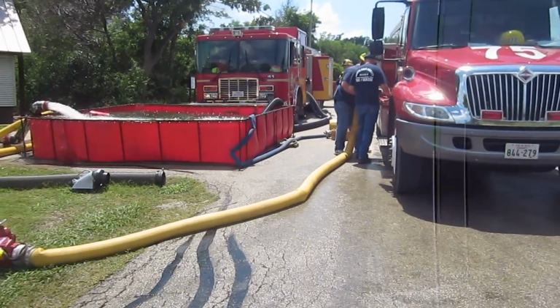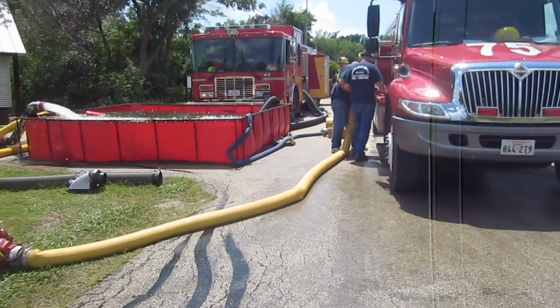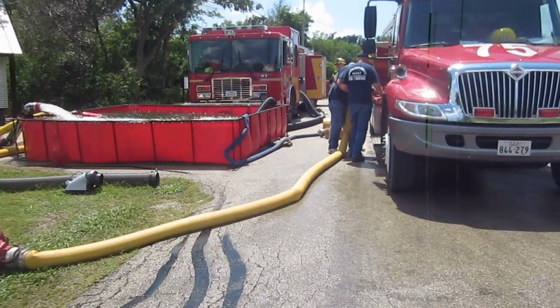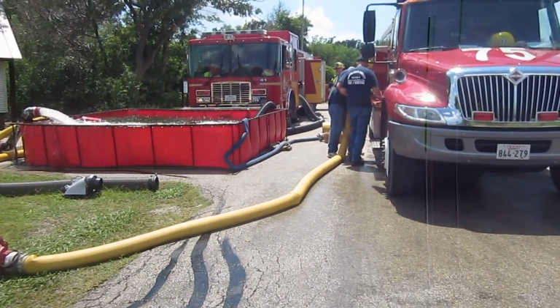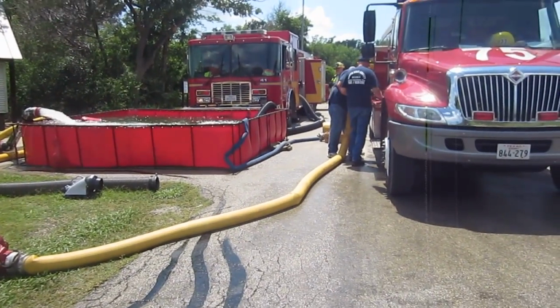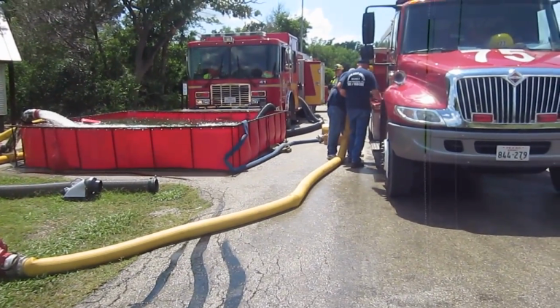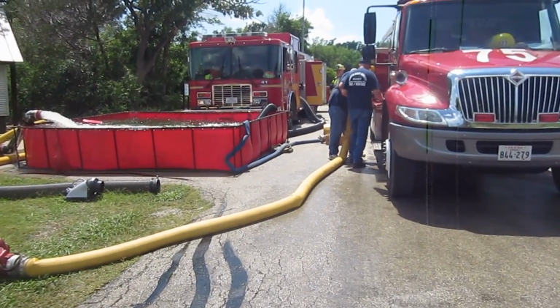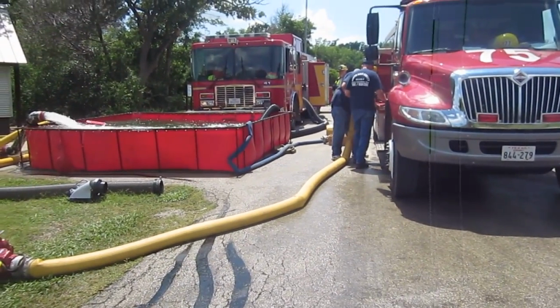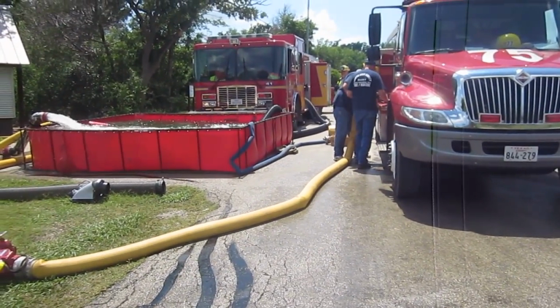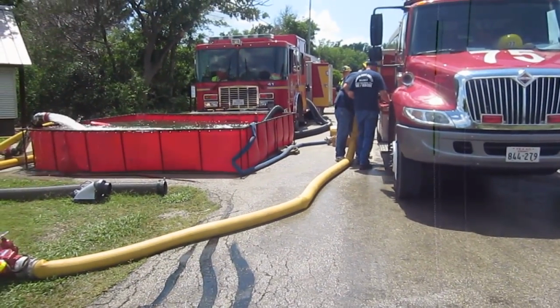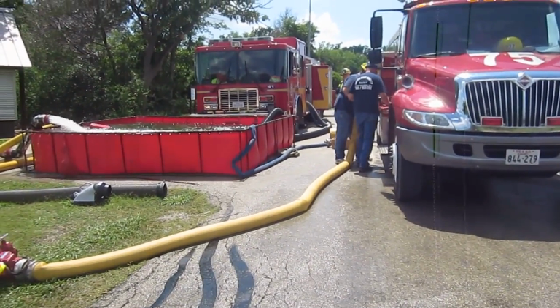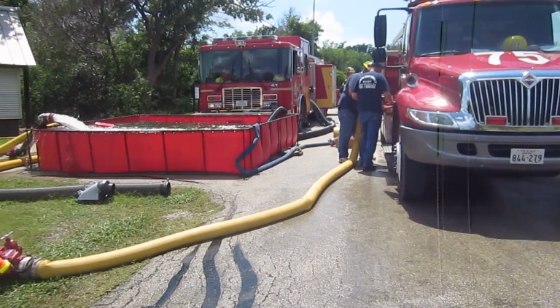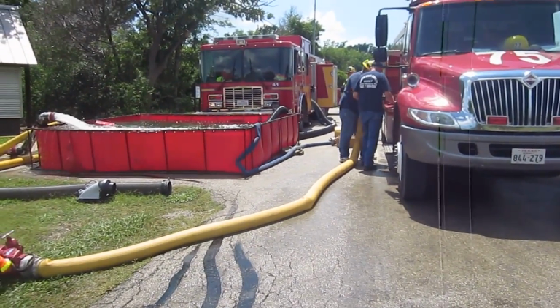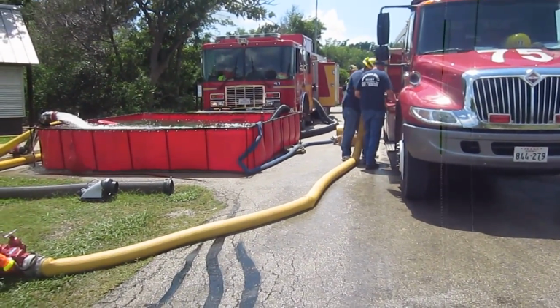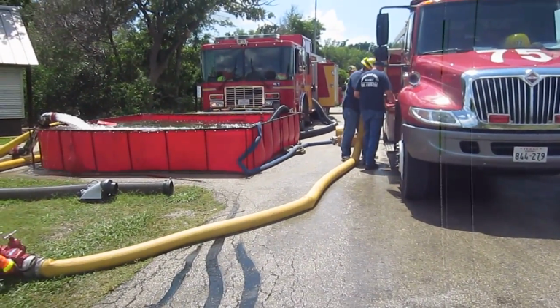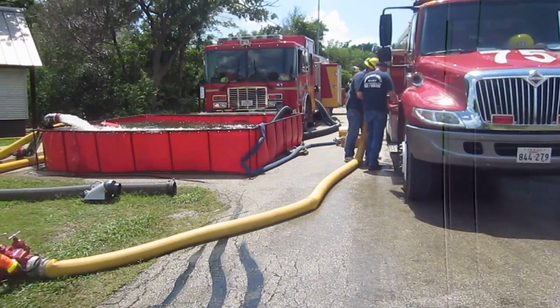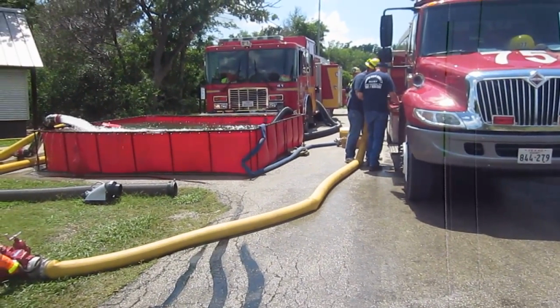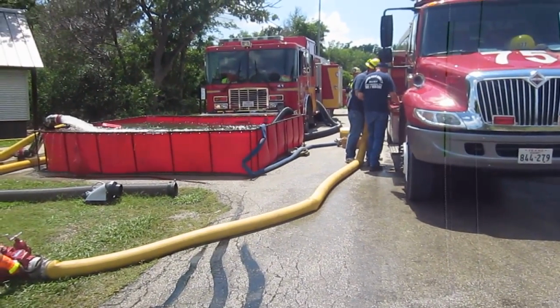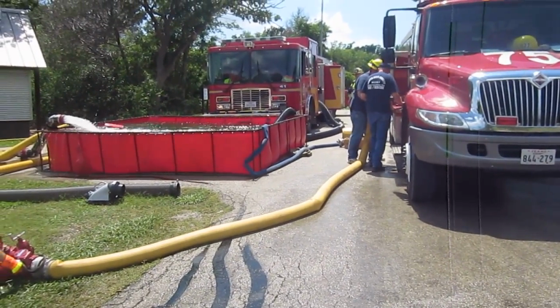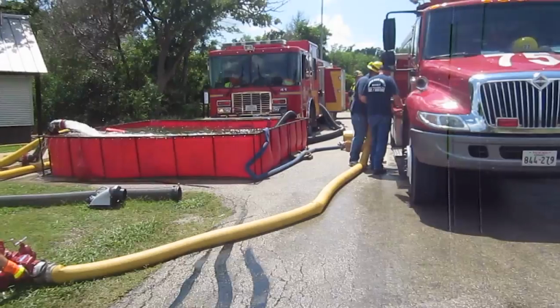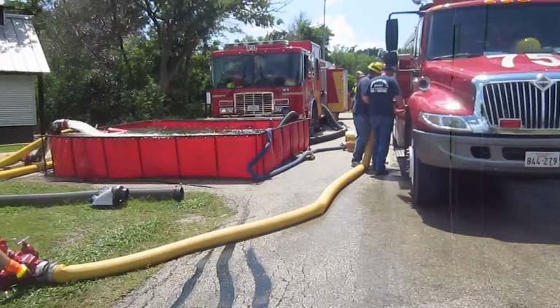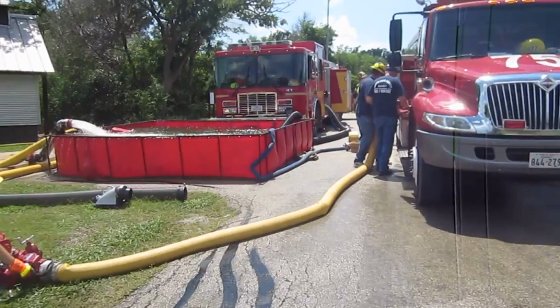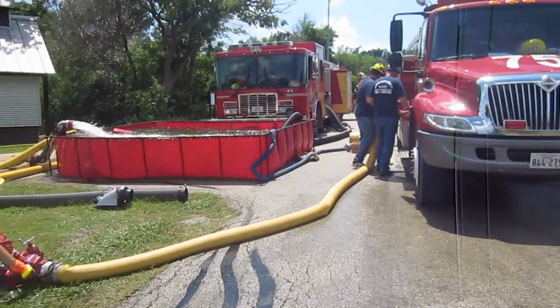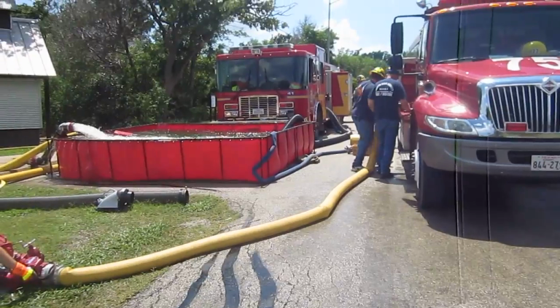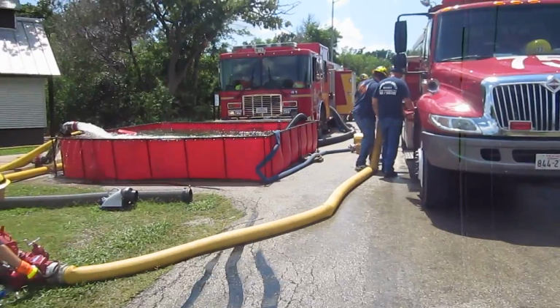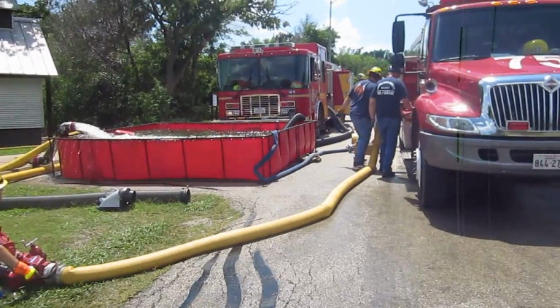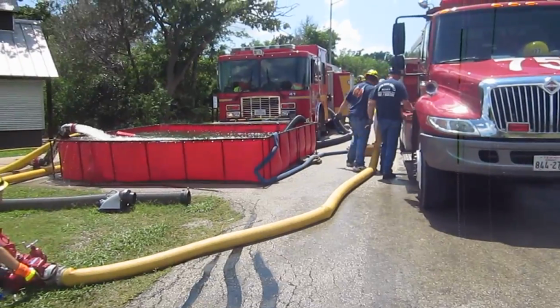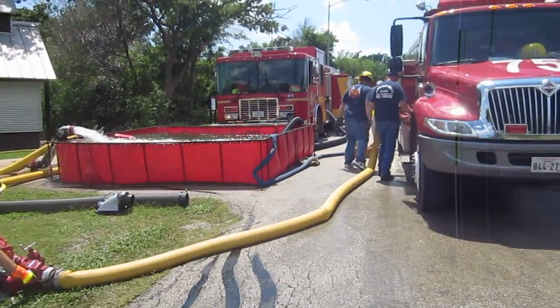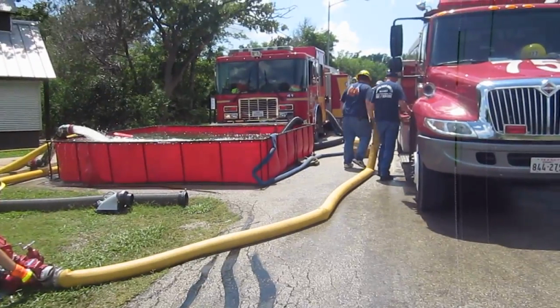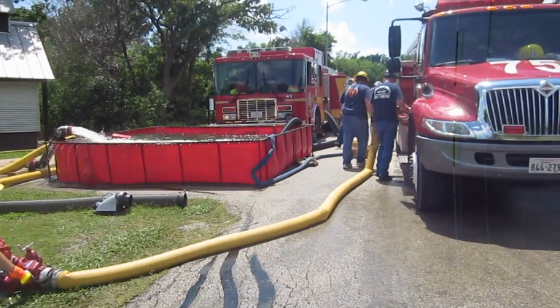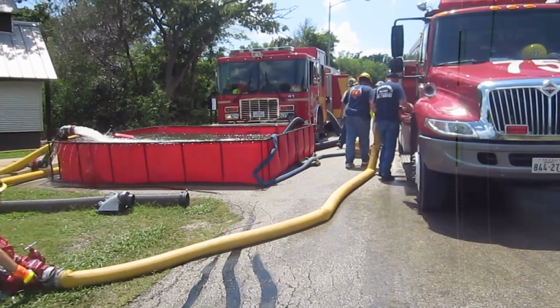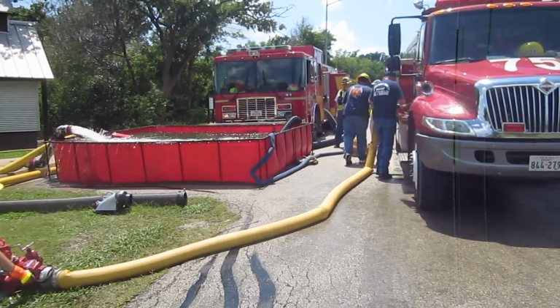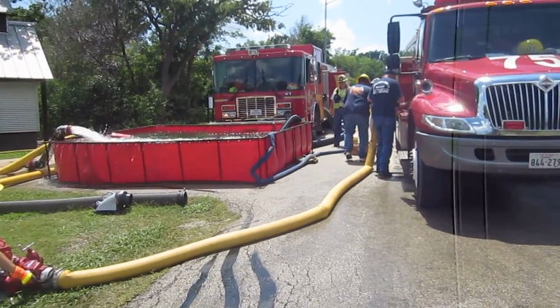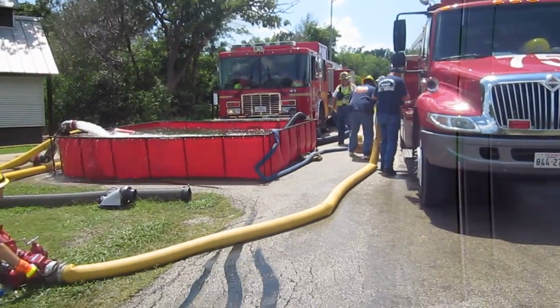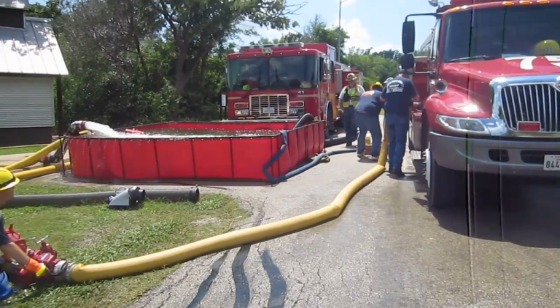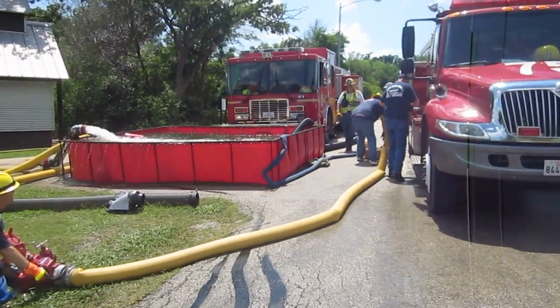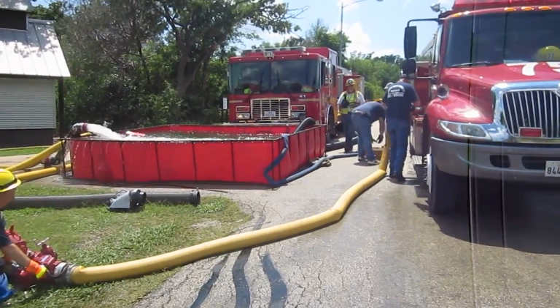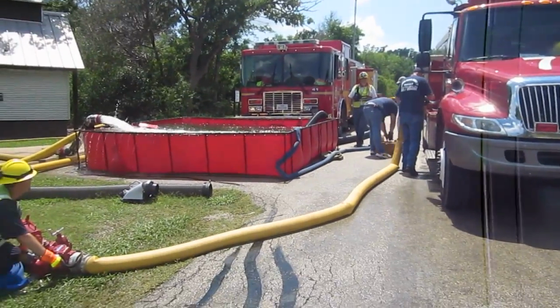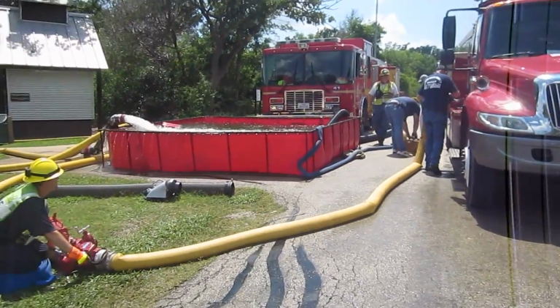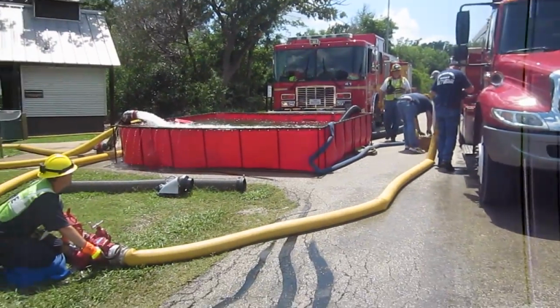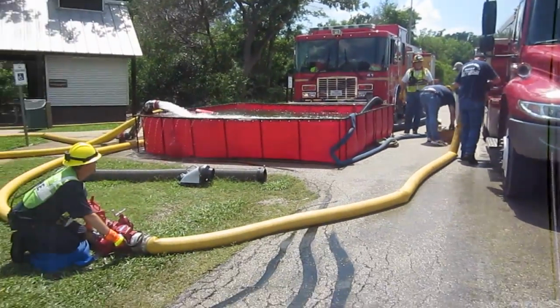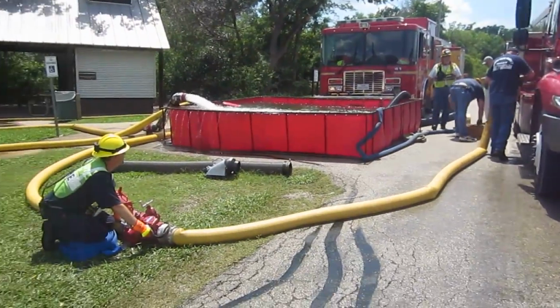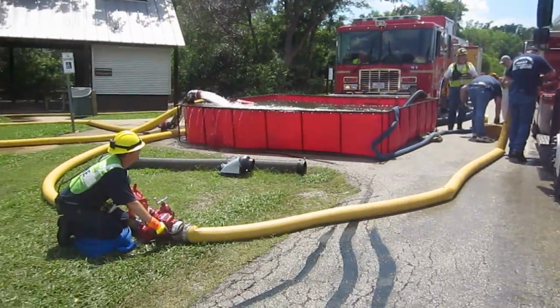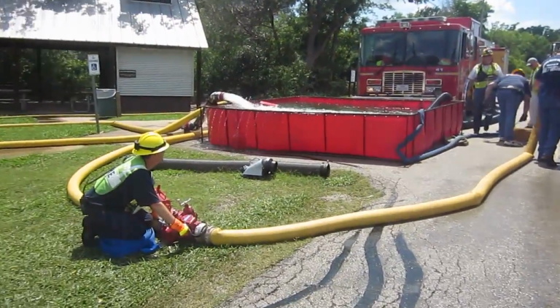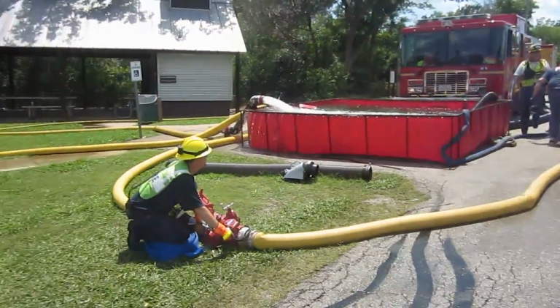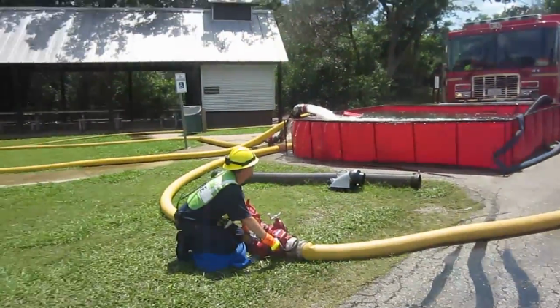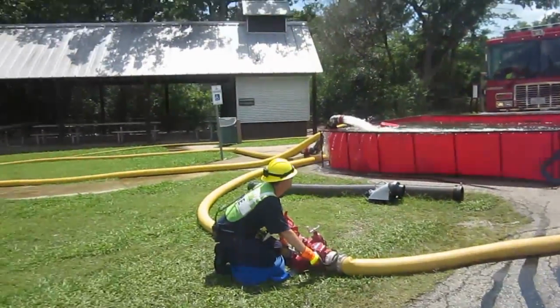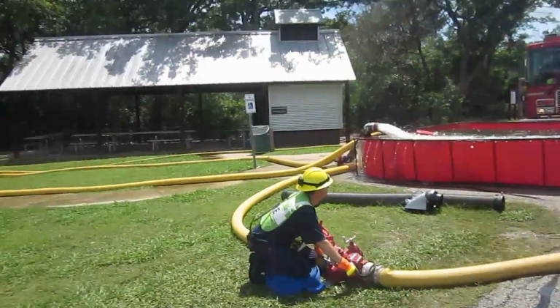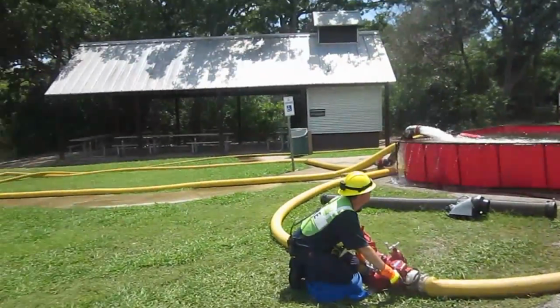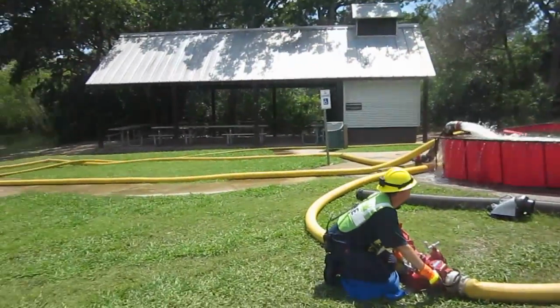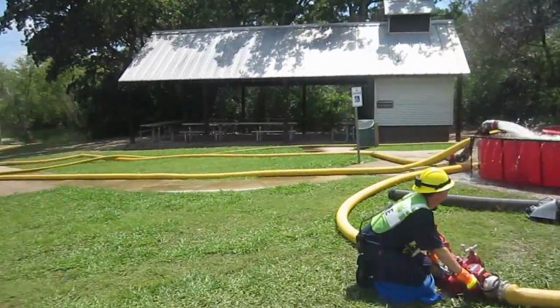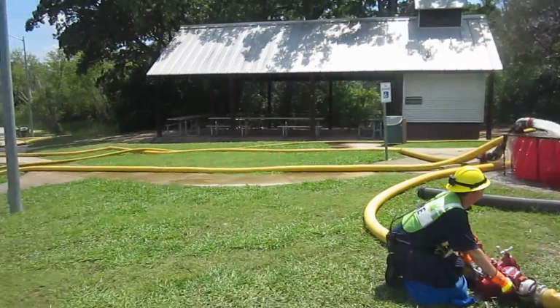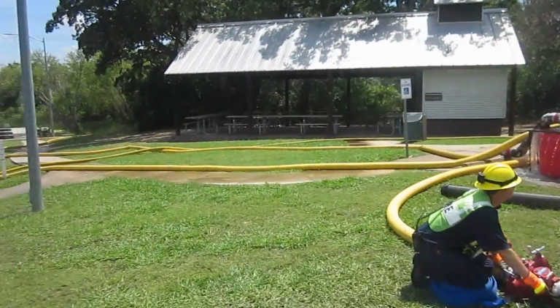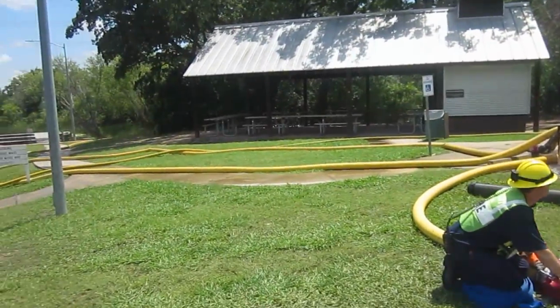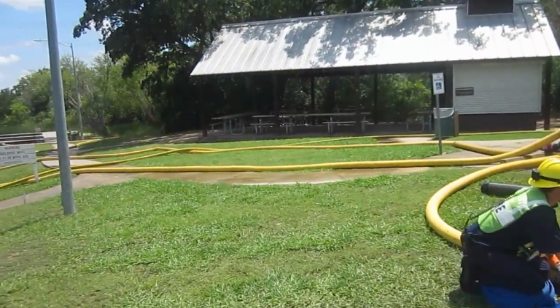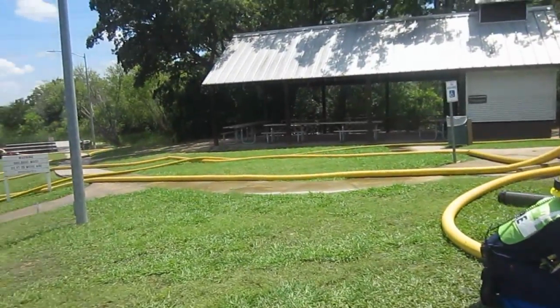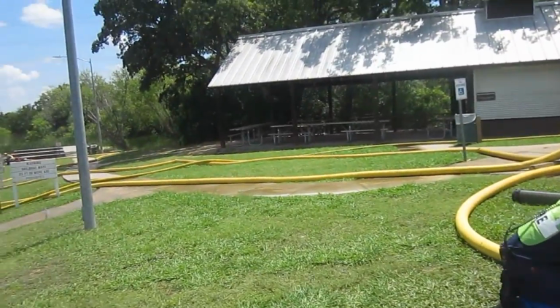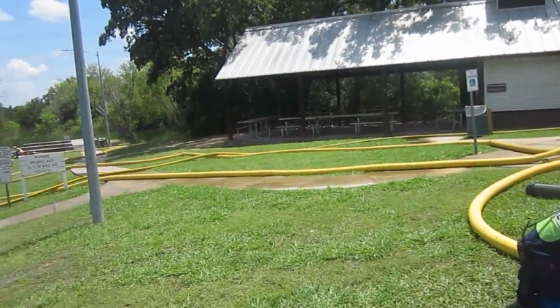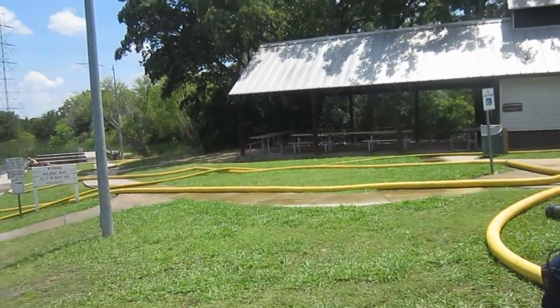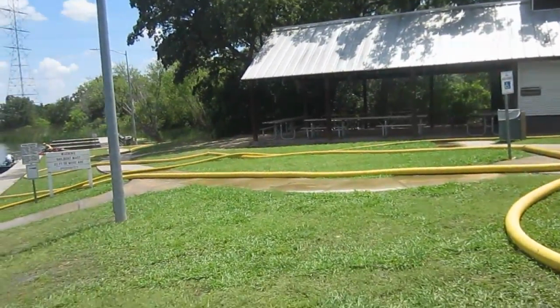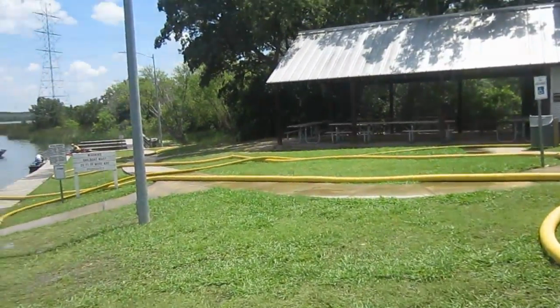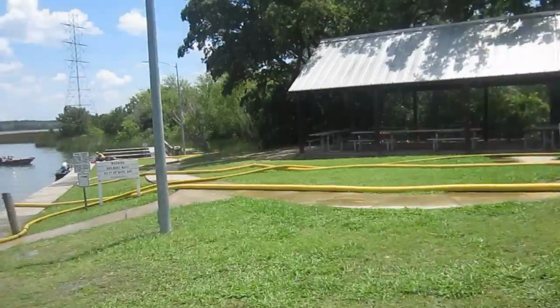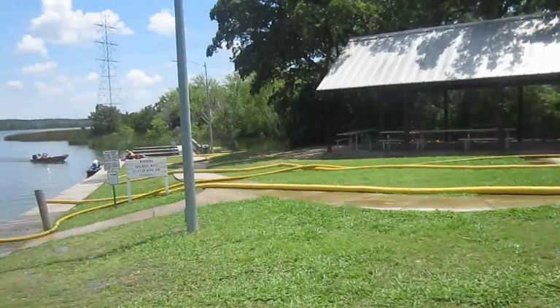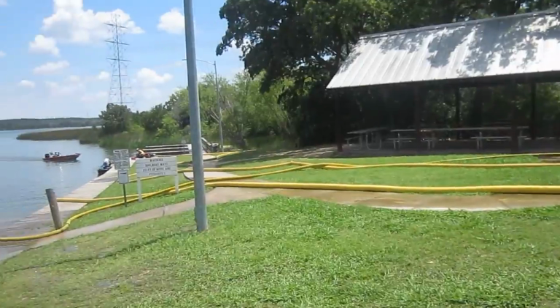241 is a 1,750-gallon-a-minute pumper. Let's go look at the water supply for this.